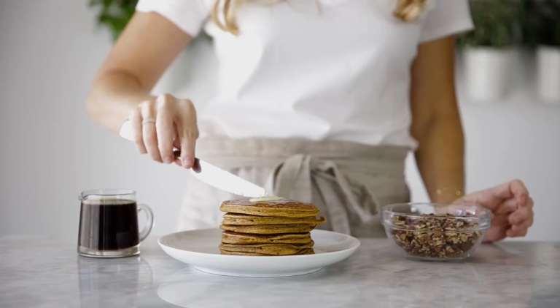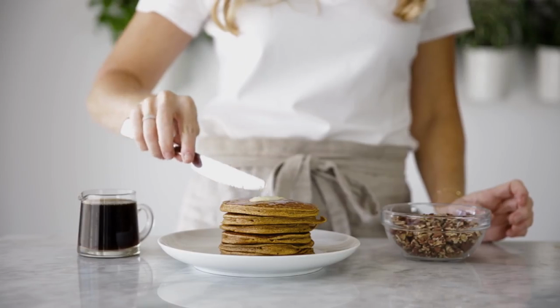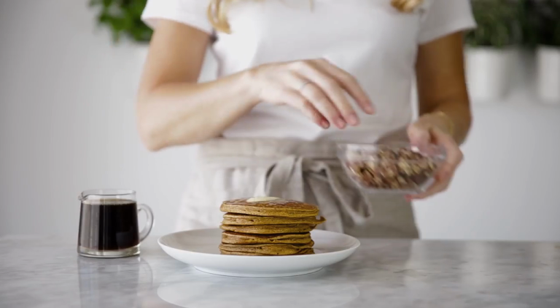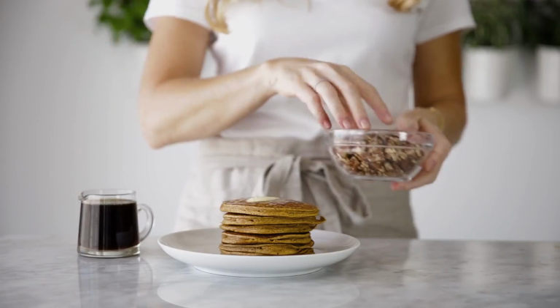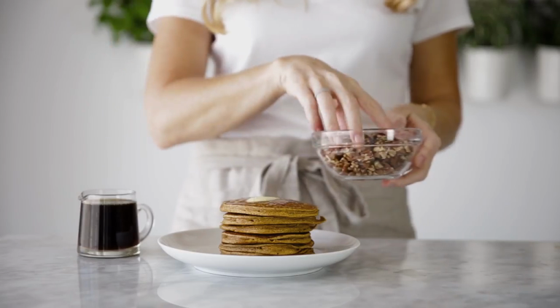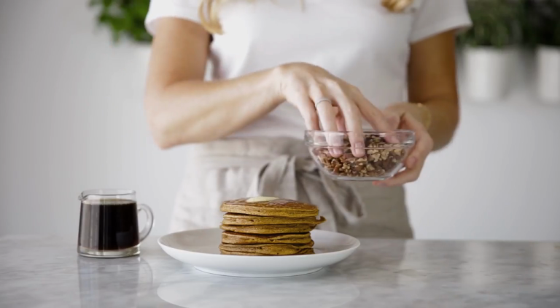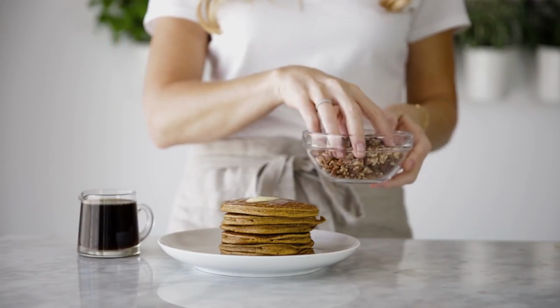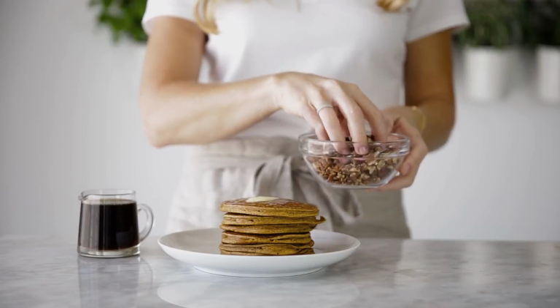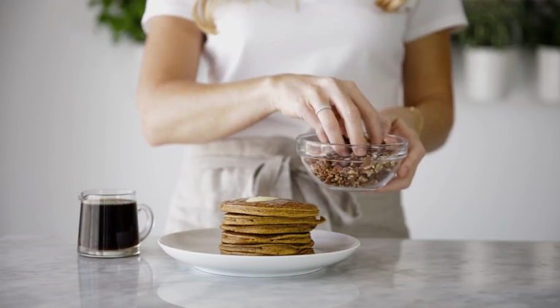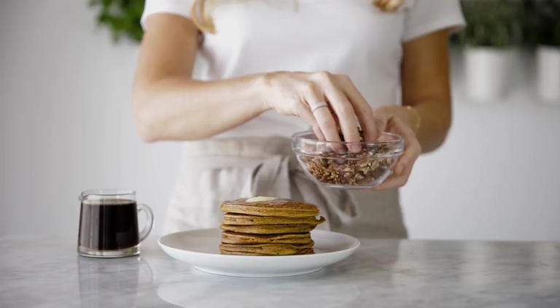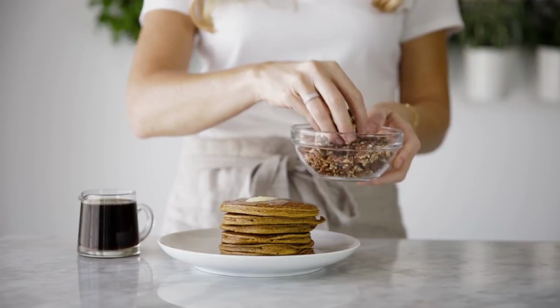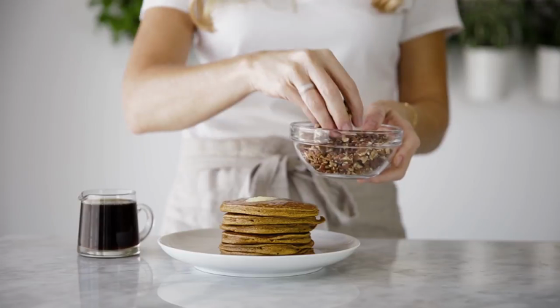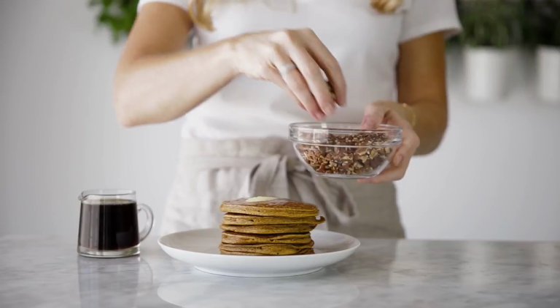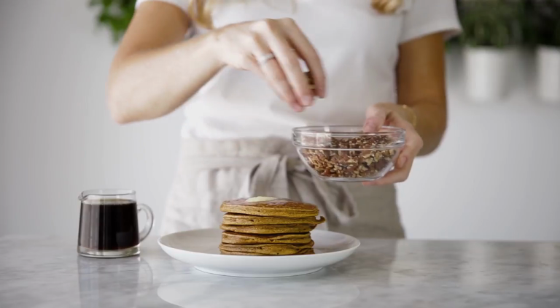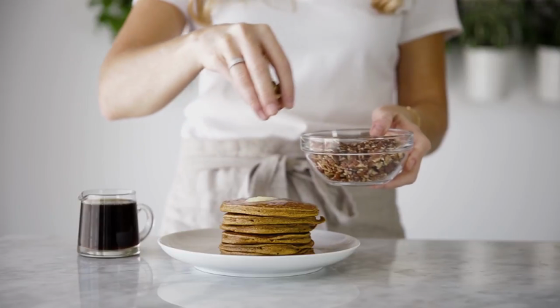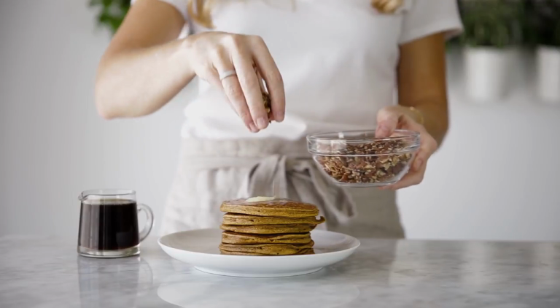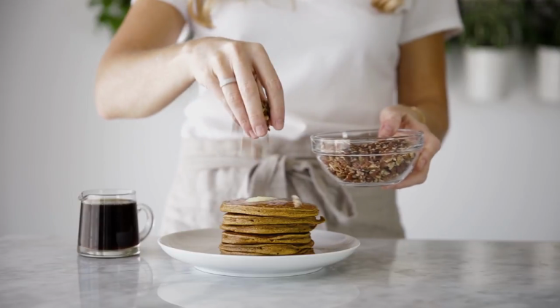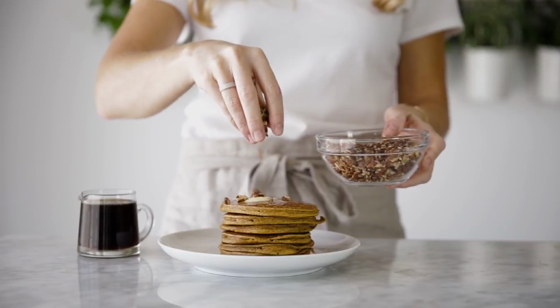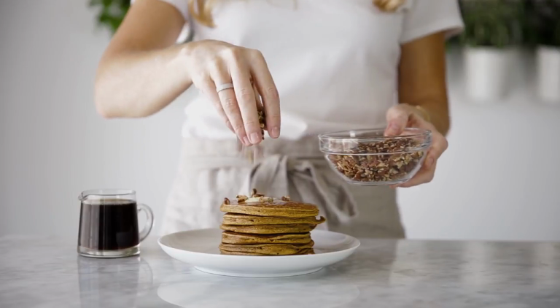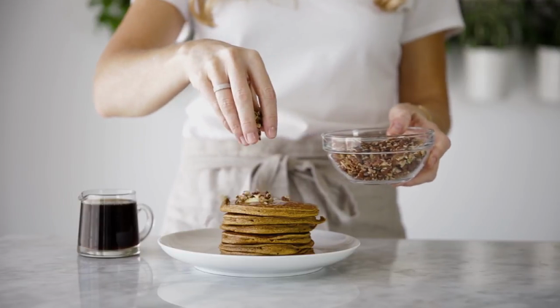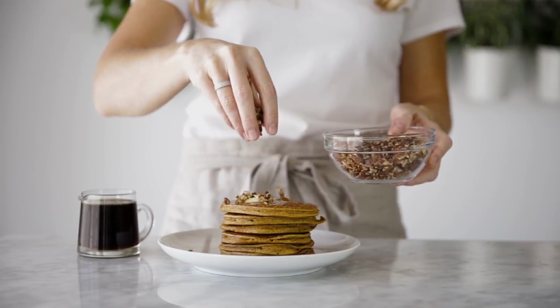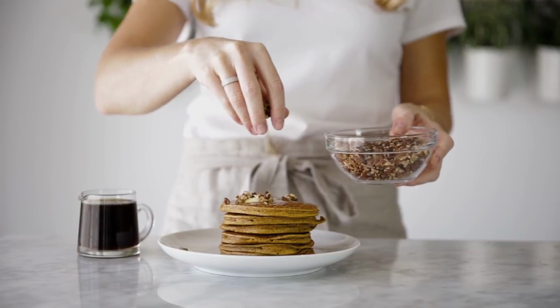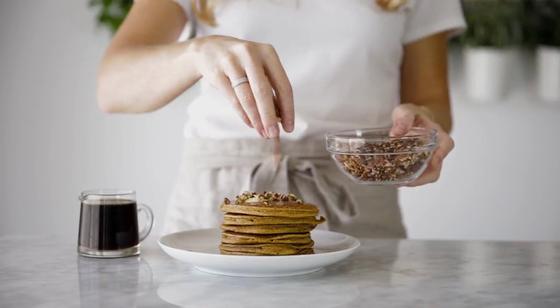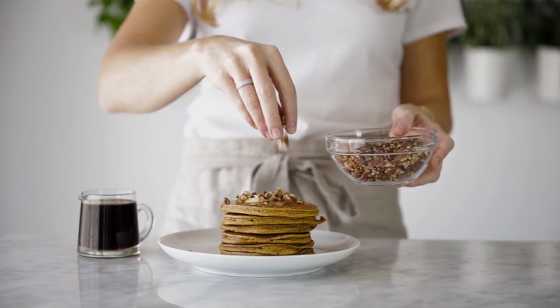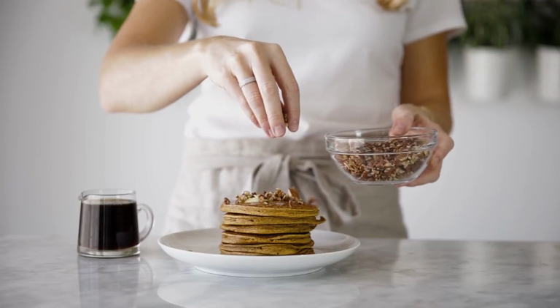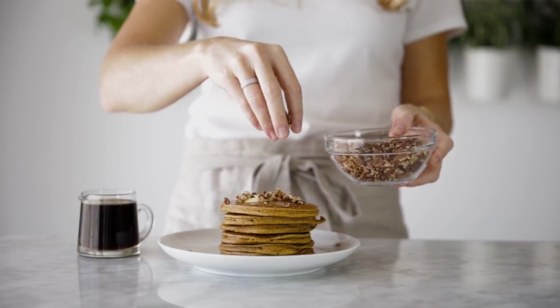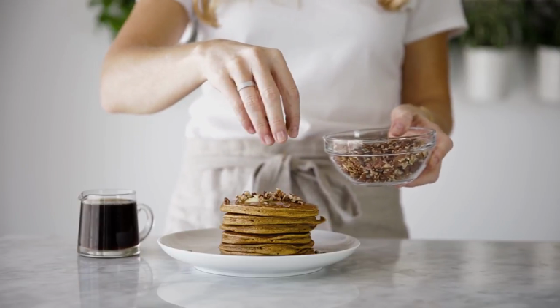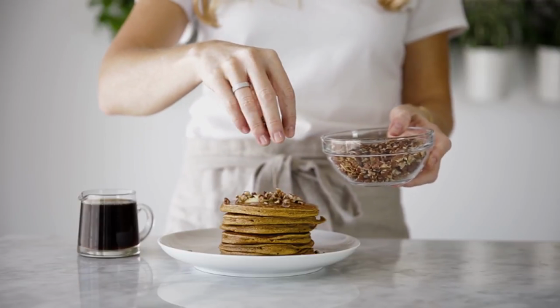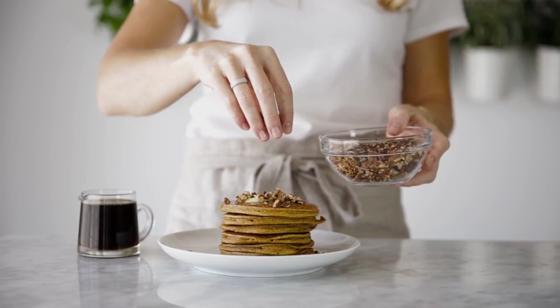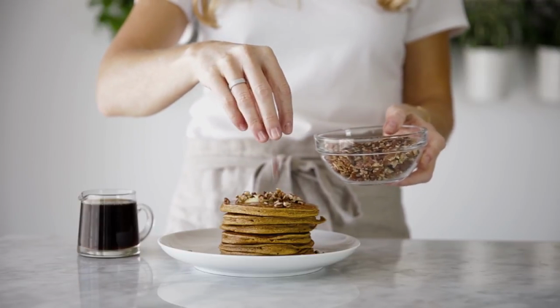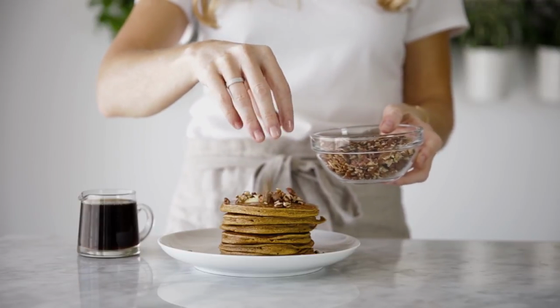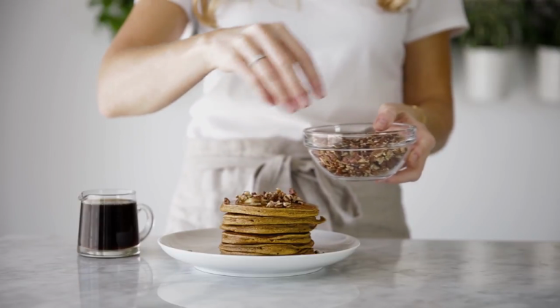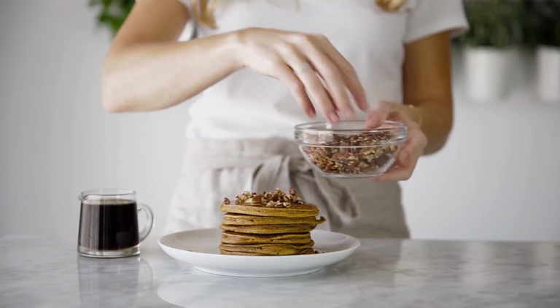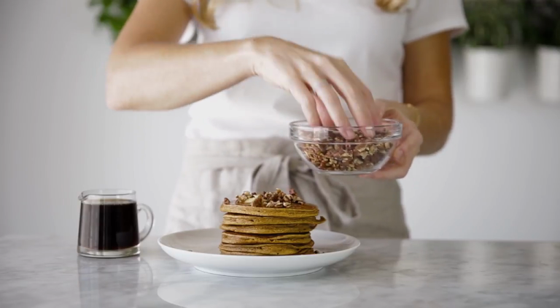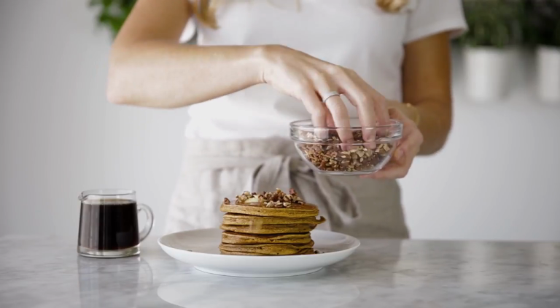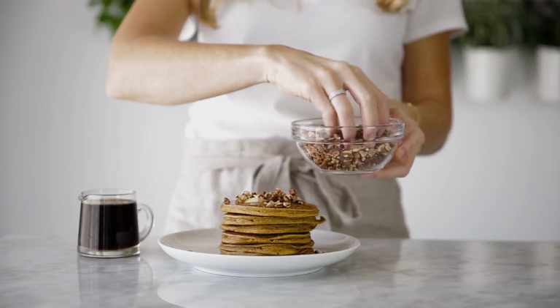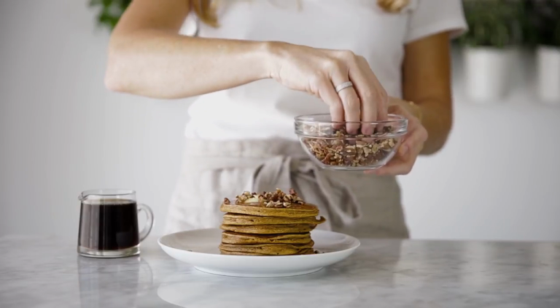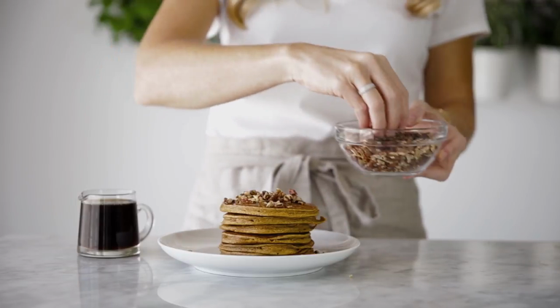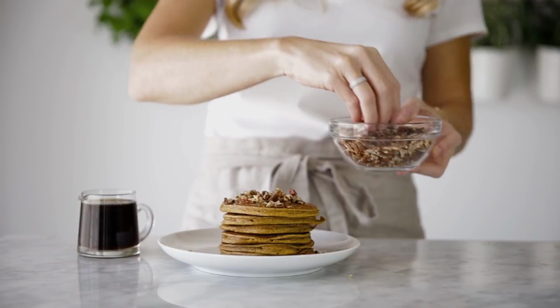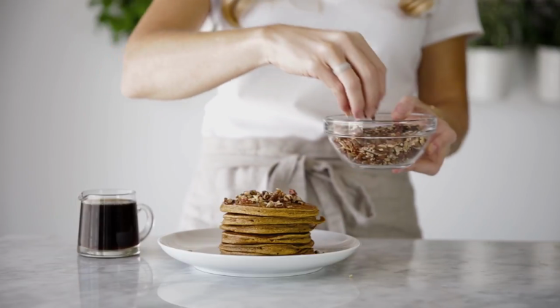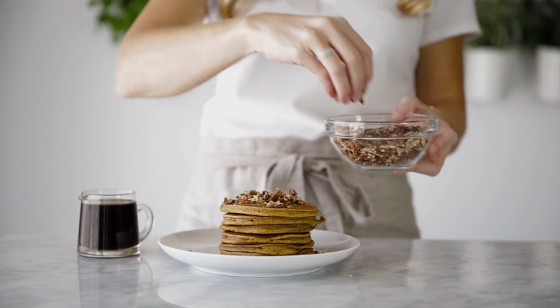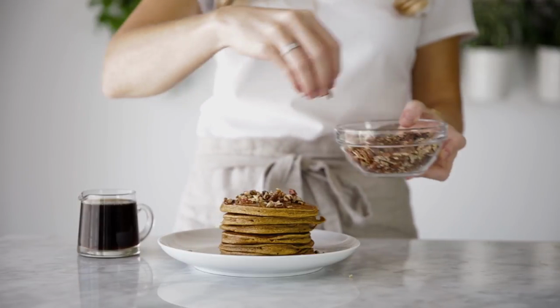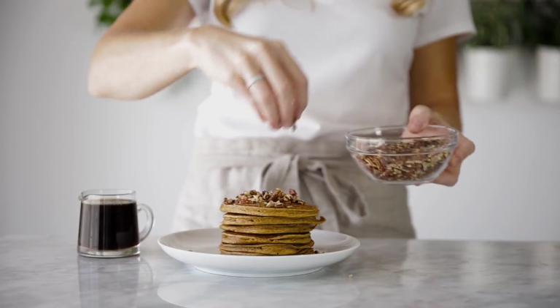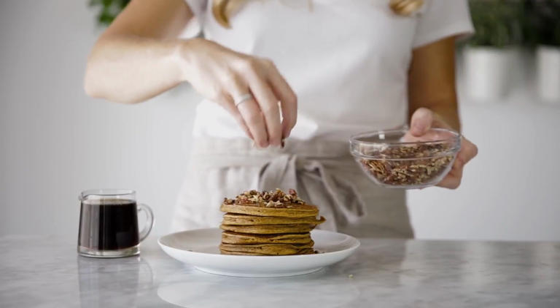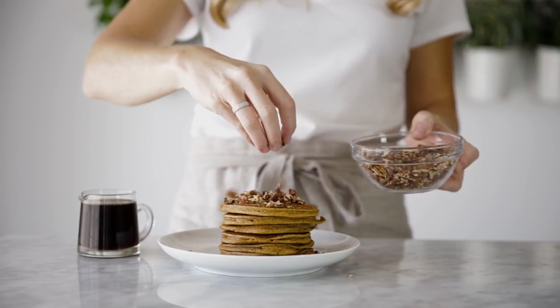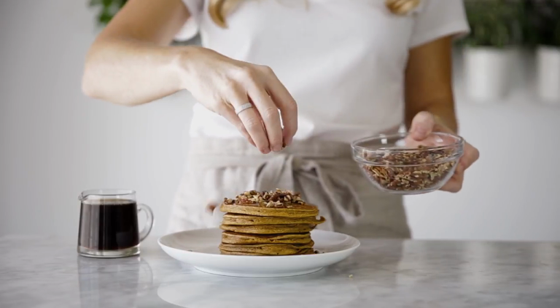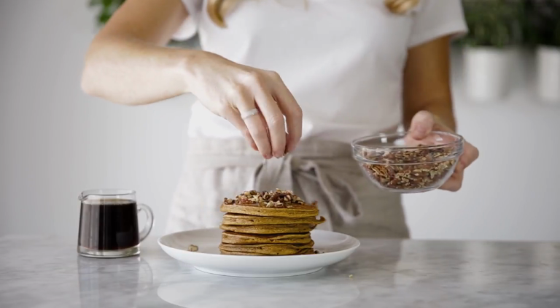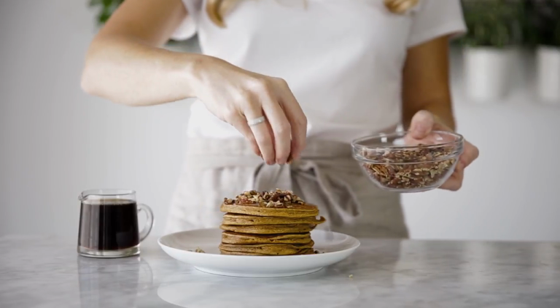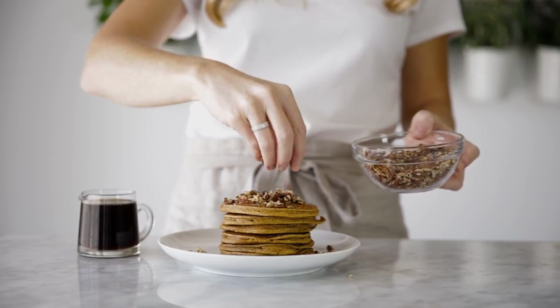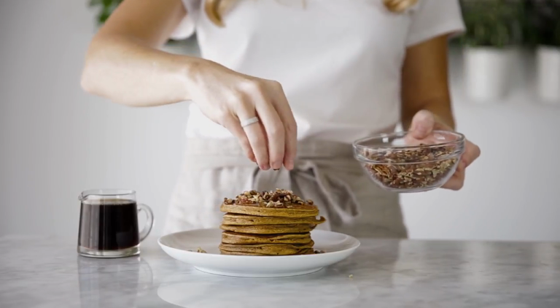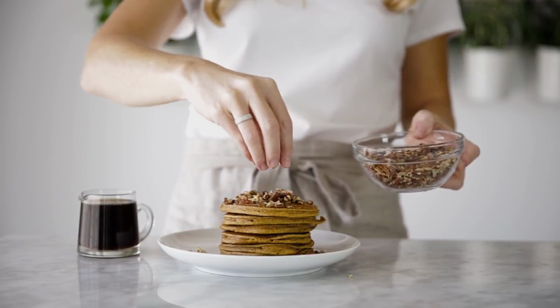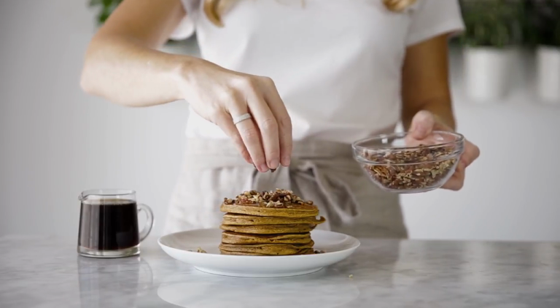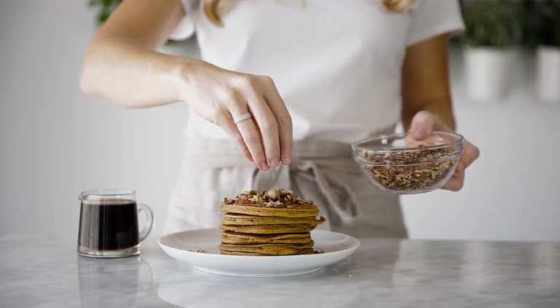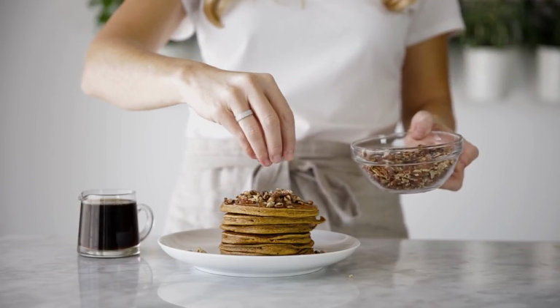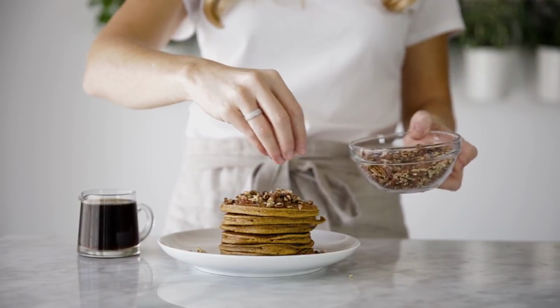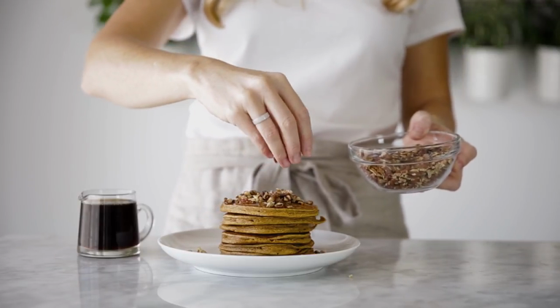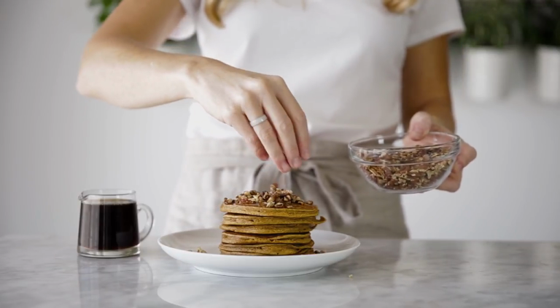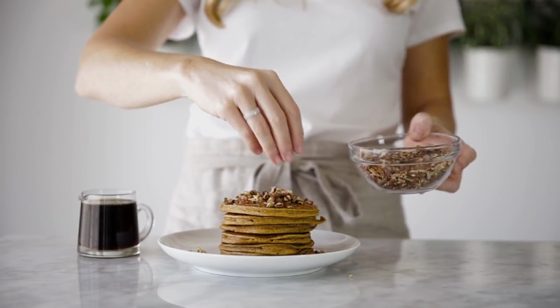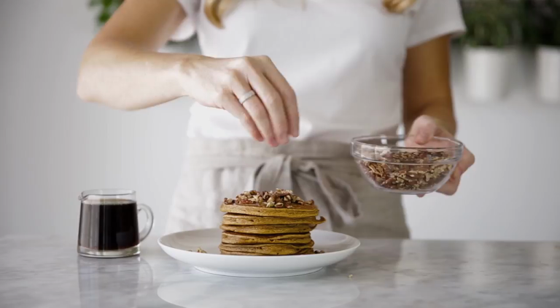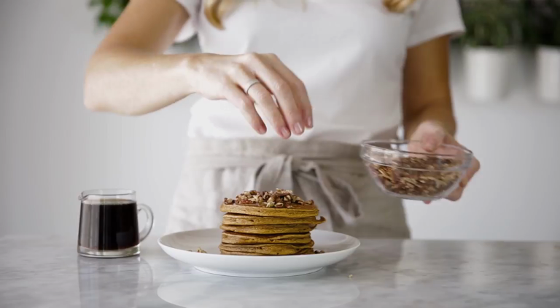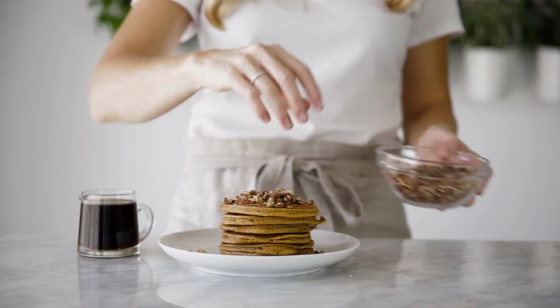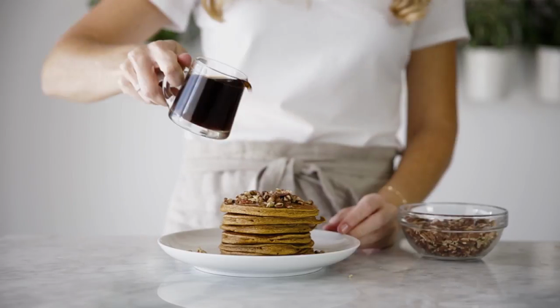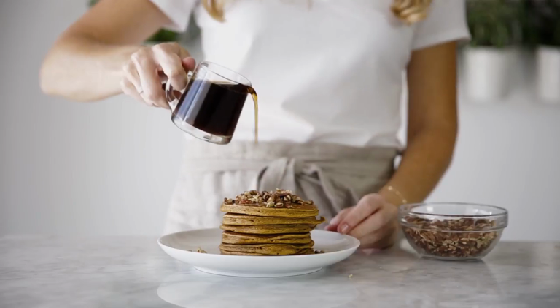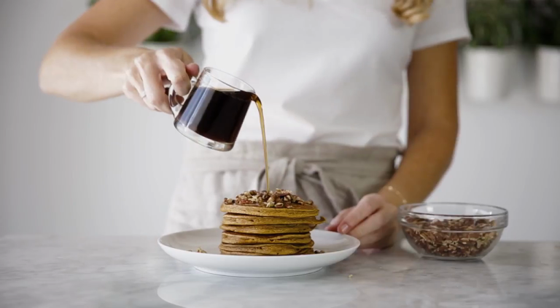Top the pumpkin pancakes with a pat of butter, a sprinkle of chopped pecans, and of course, your fresh and warm maple ginger syrup.